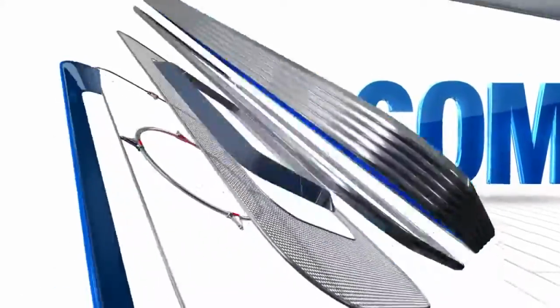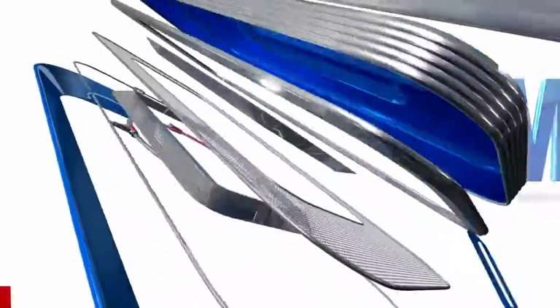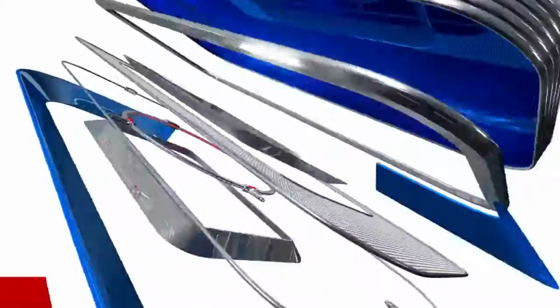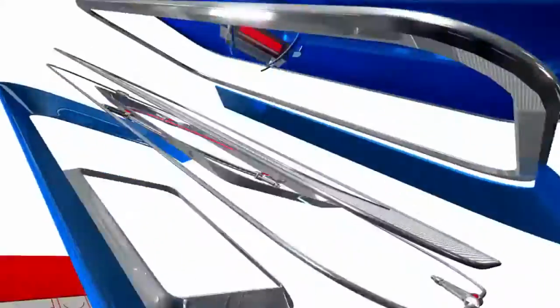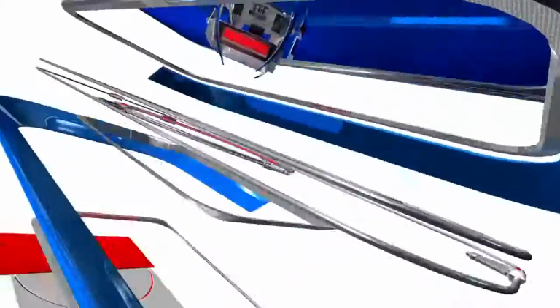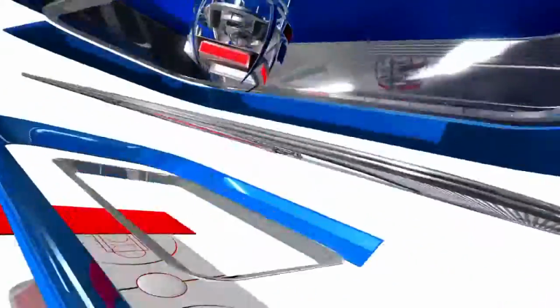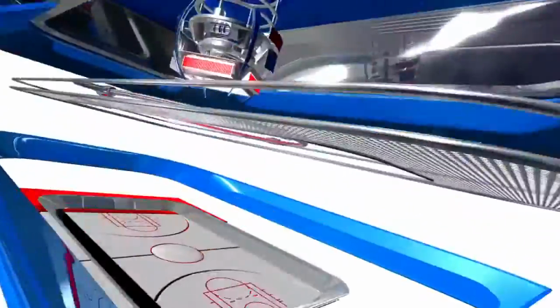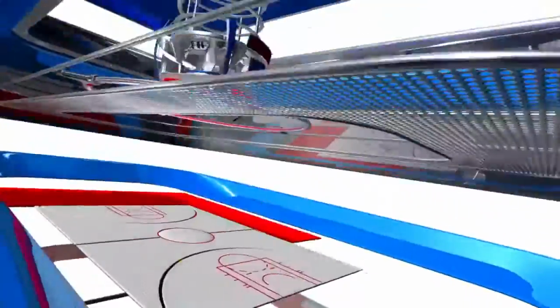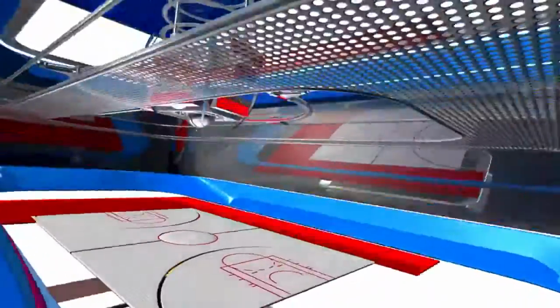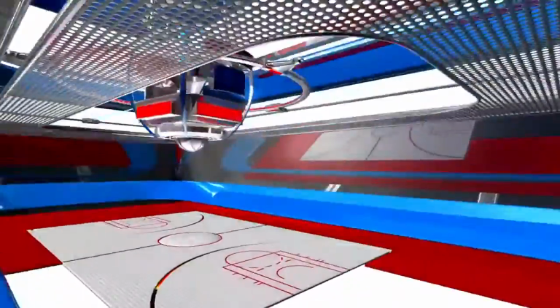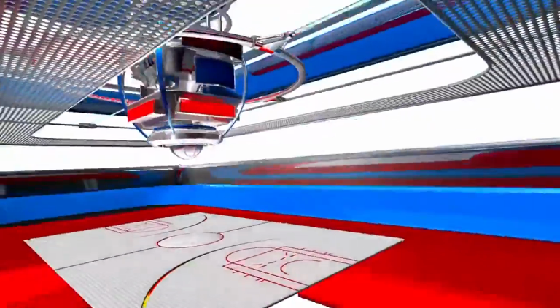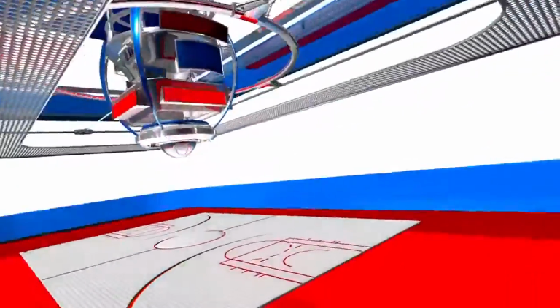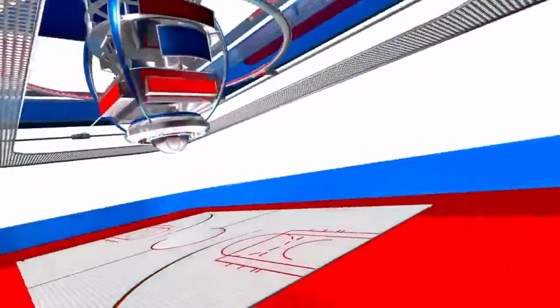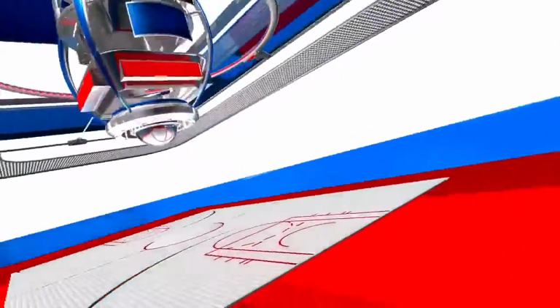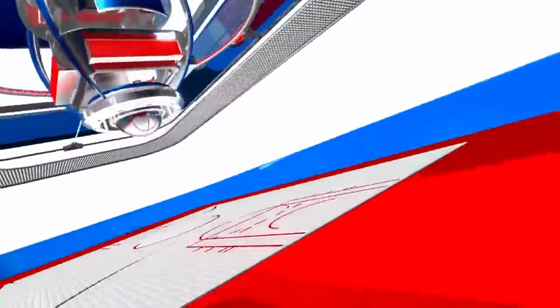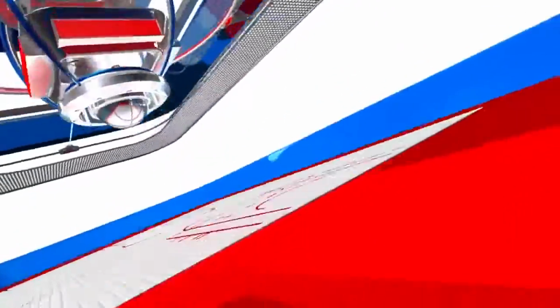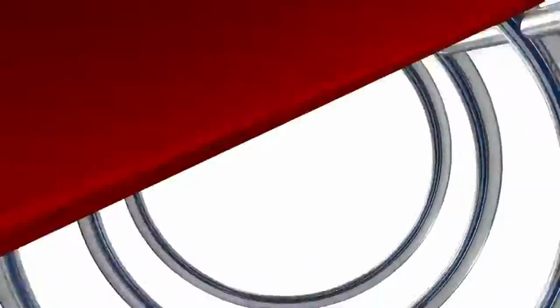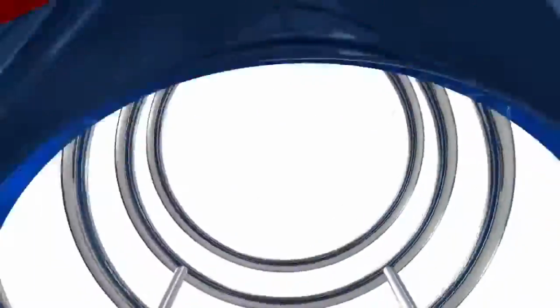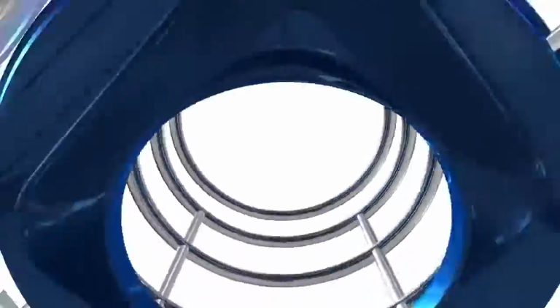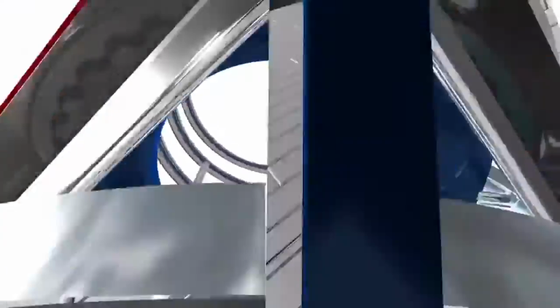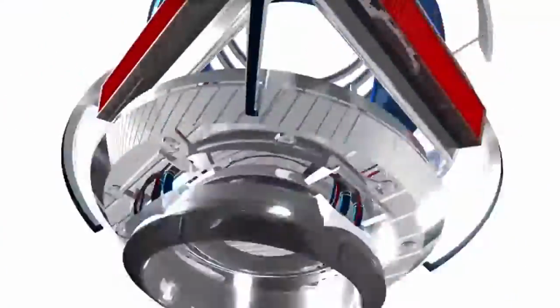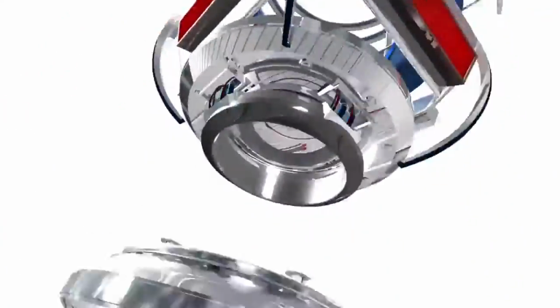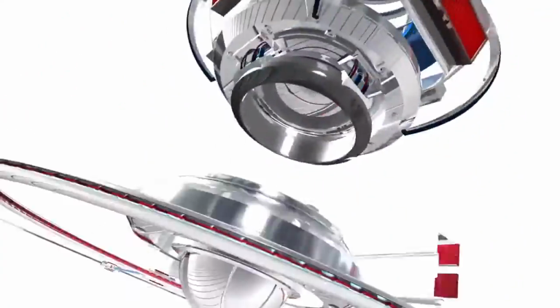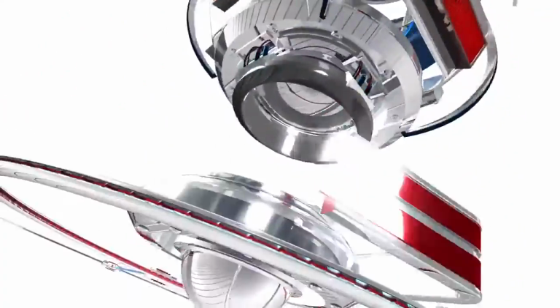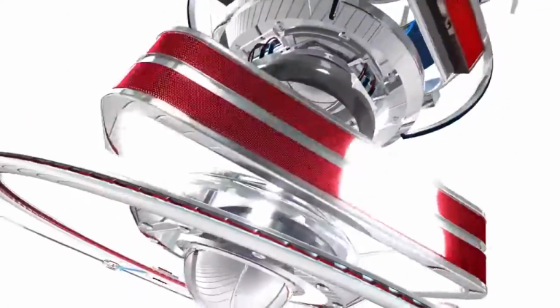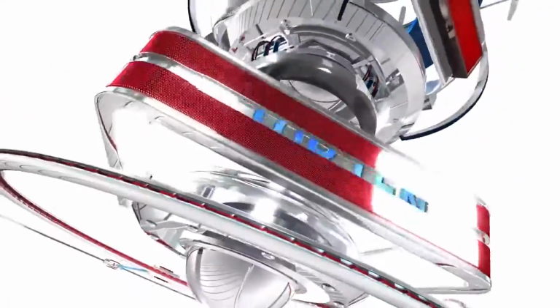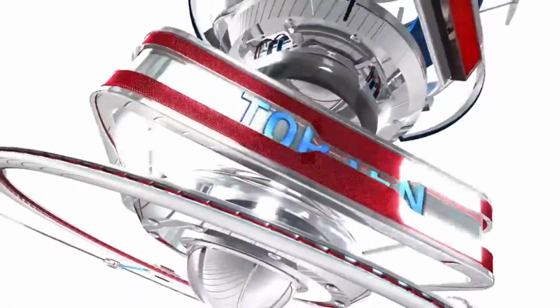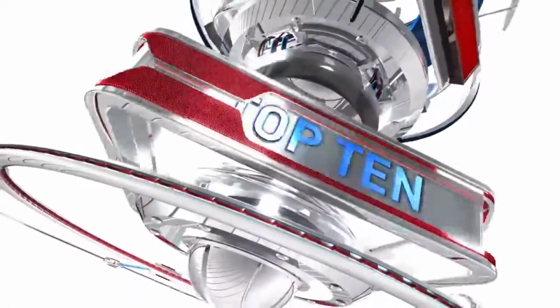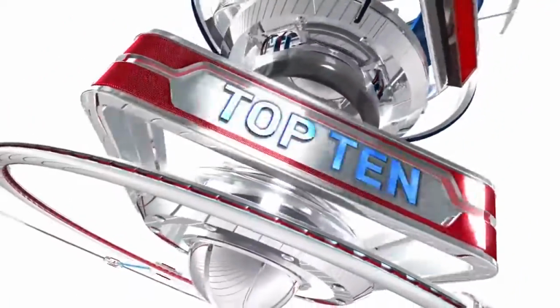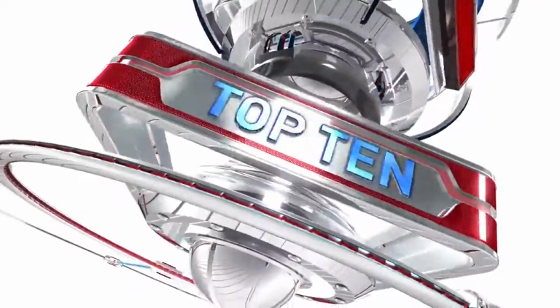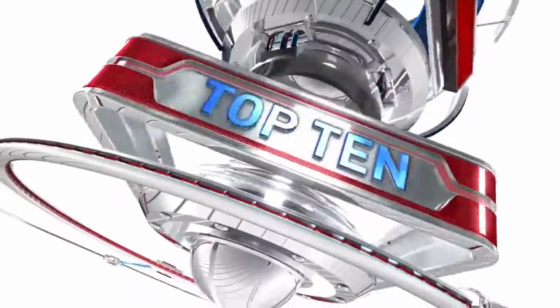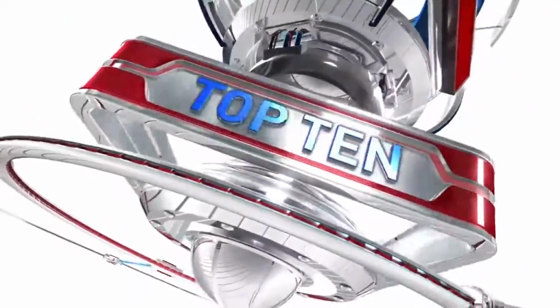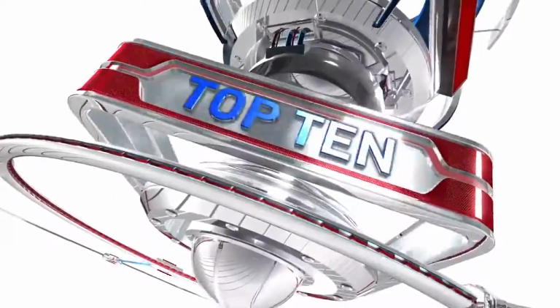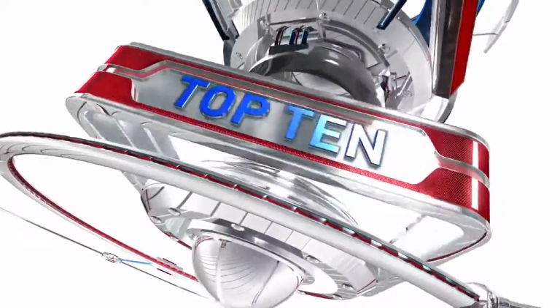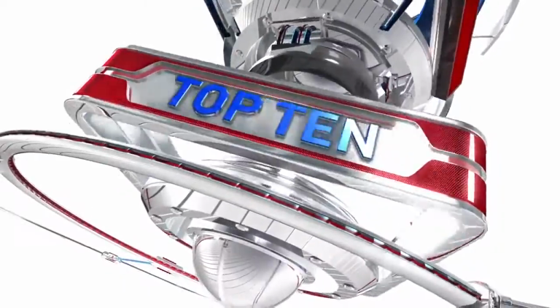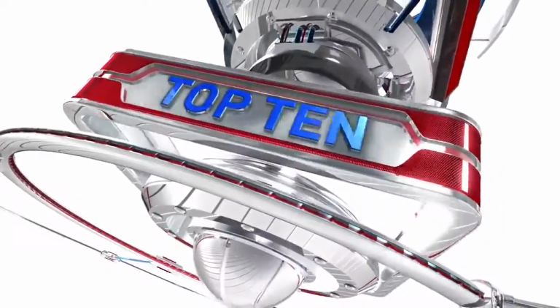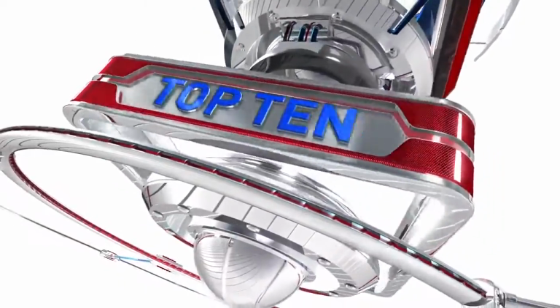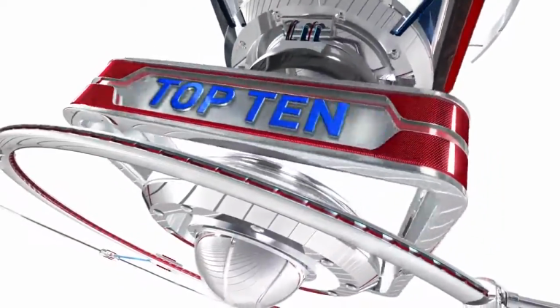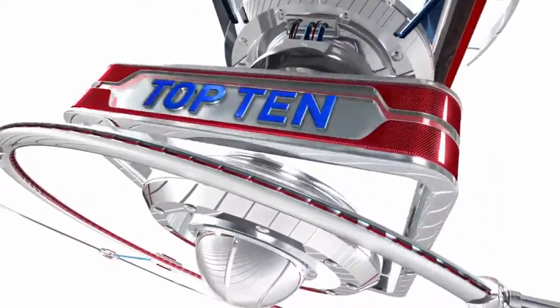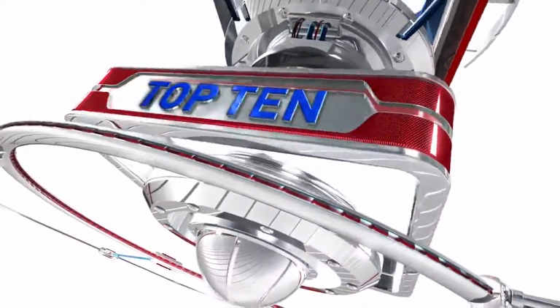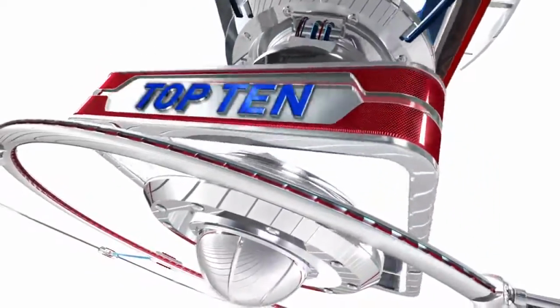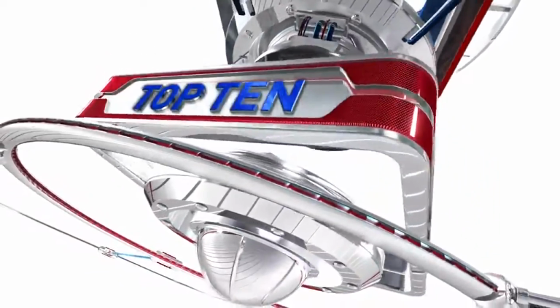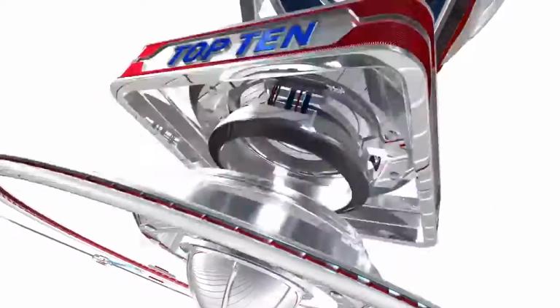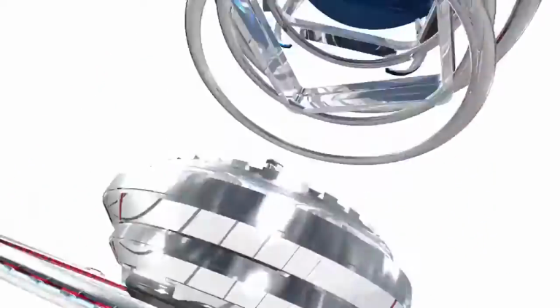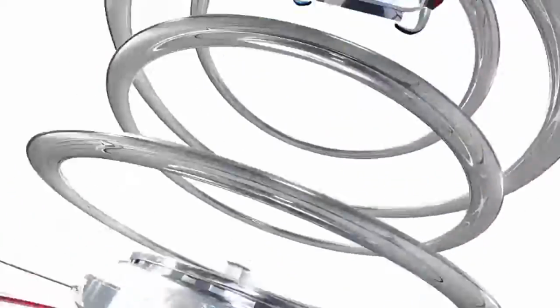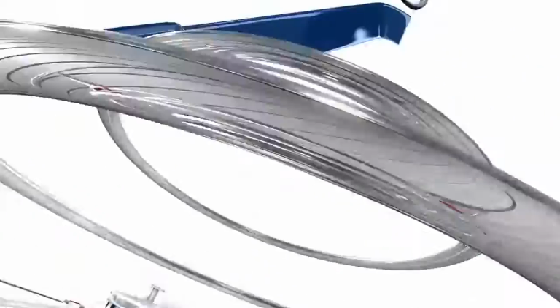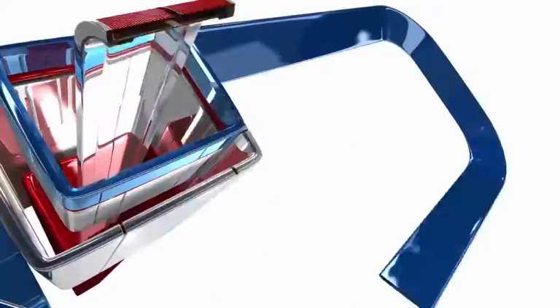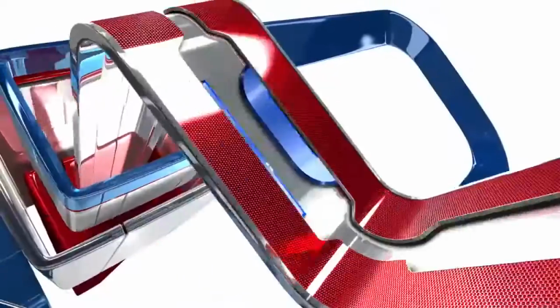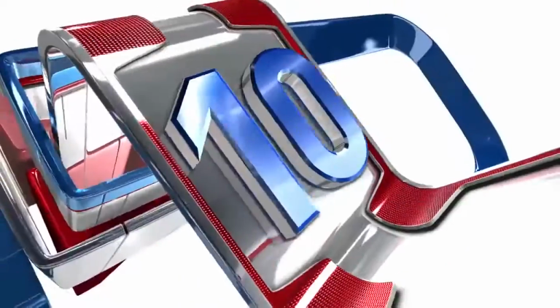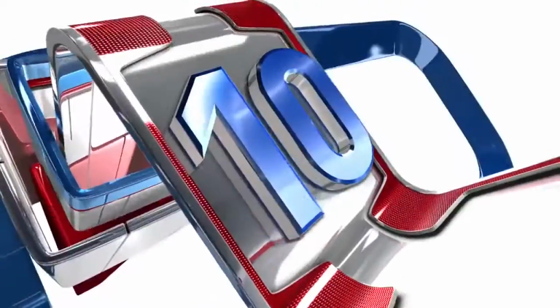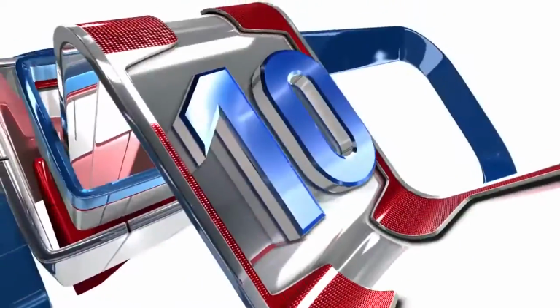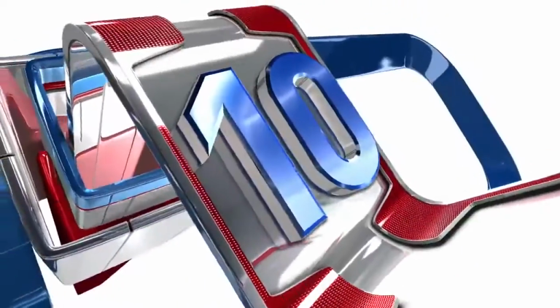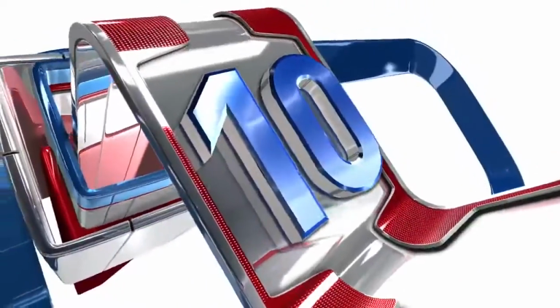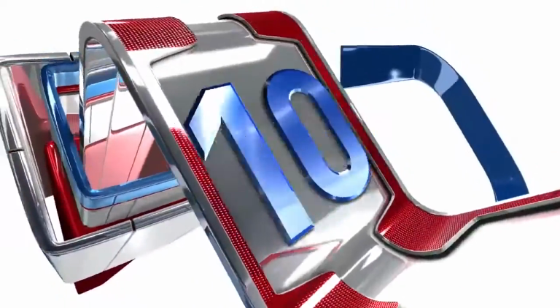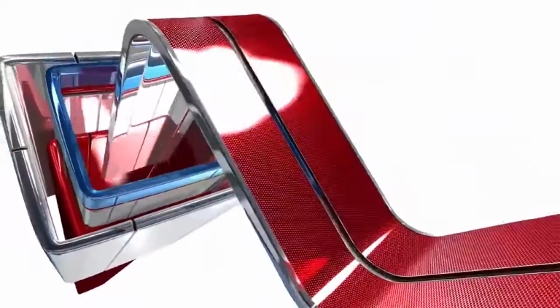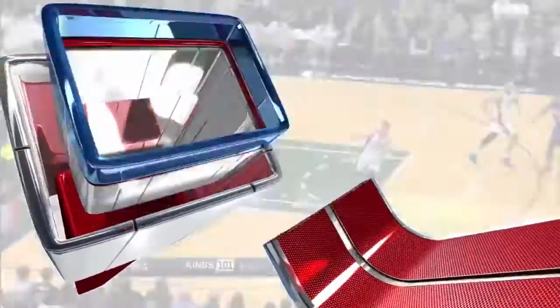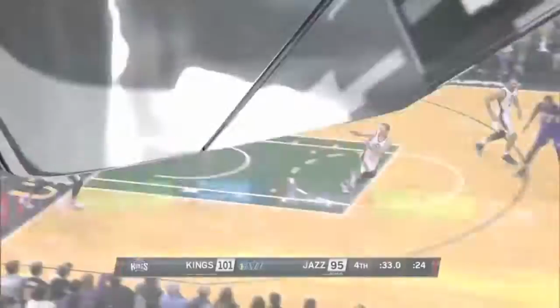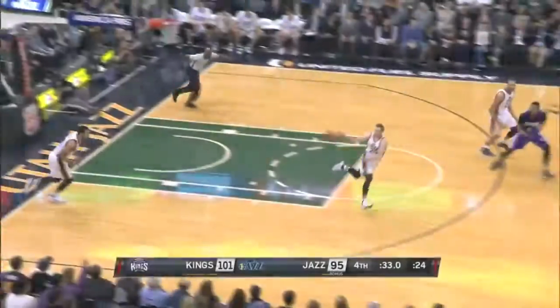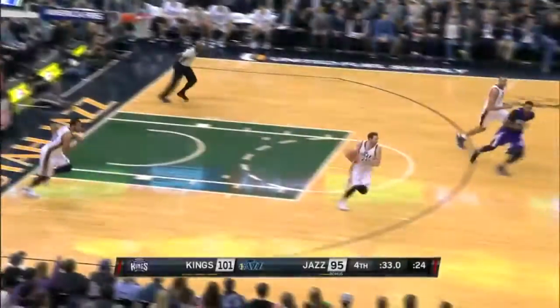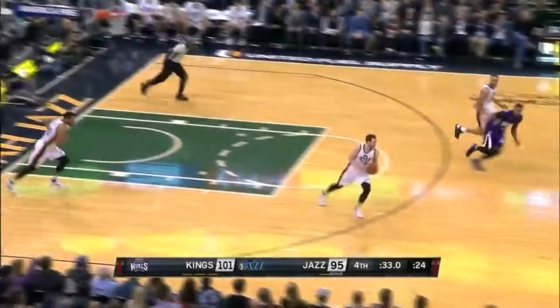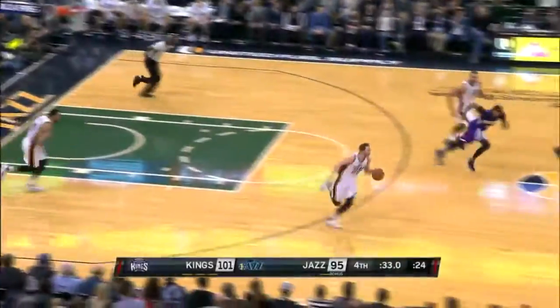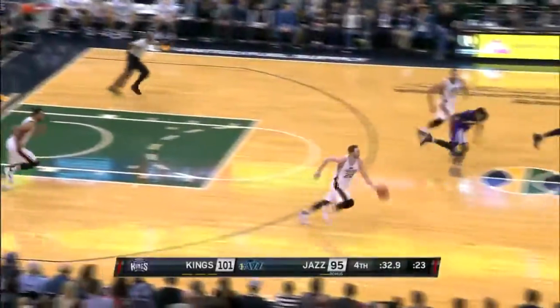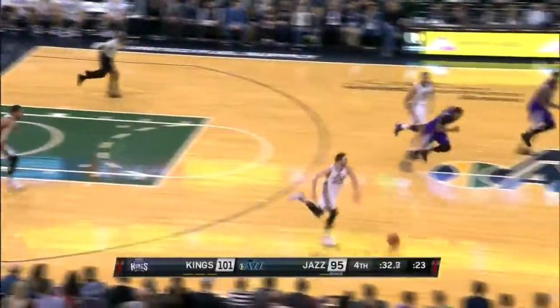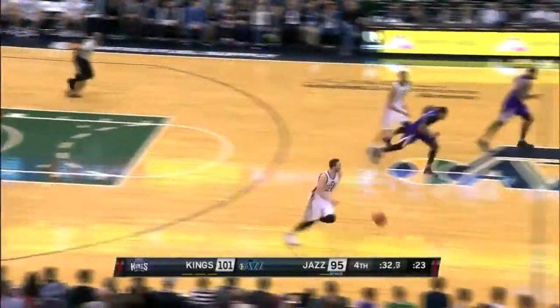Six games on a Thursday night in the NBA — this is the best of the best. Your top 10 plays on NBA.com. Here's number 10.